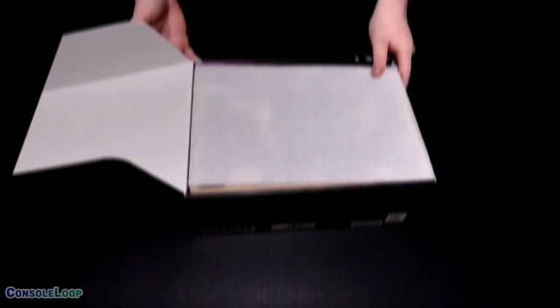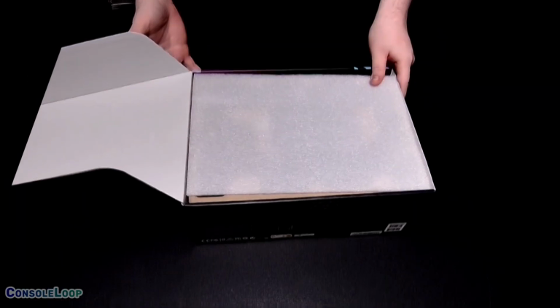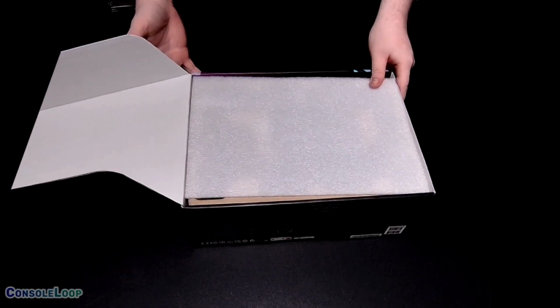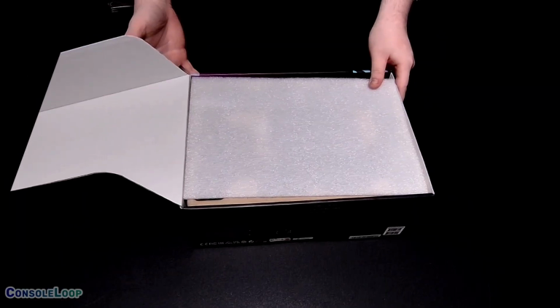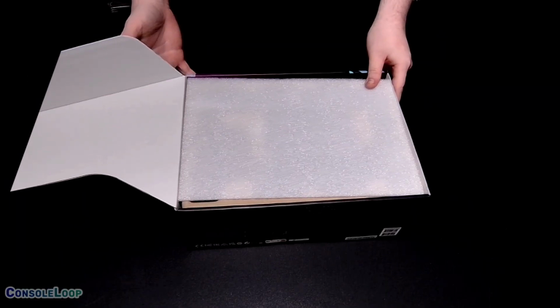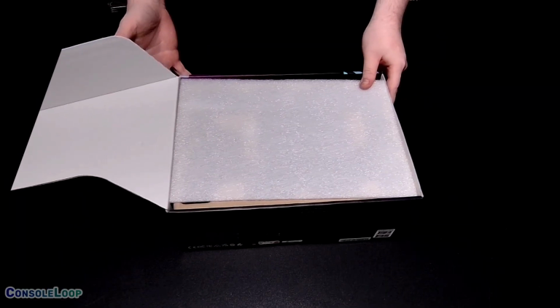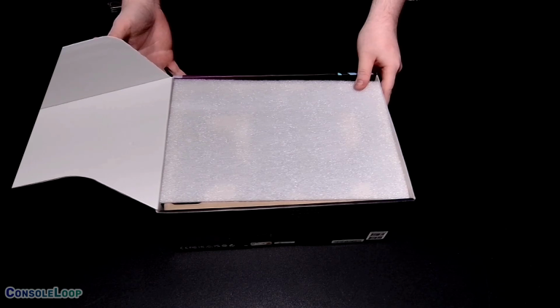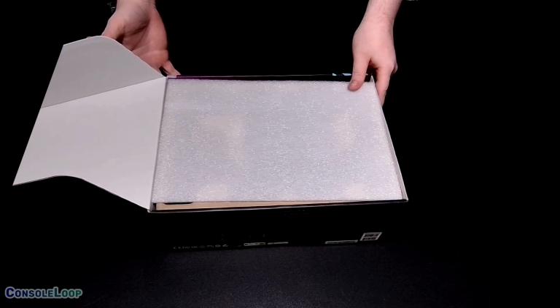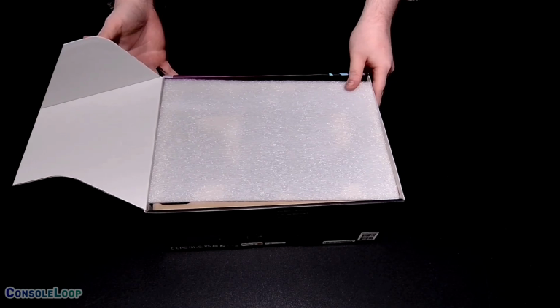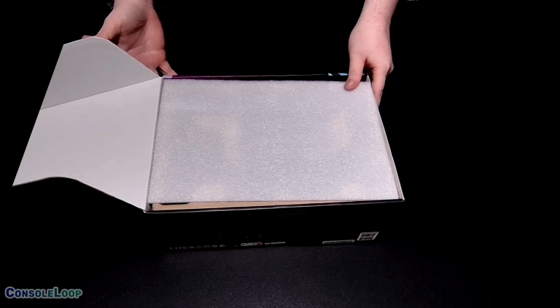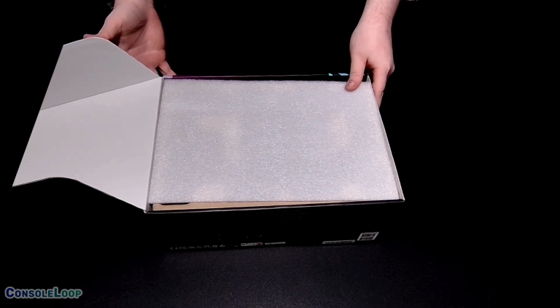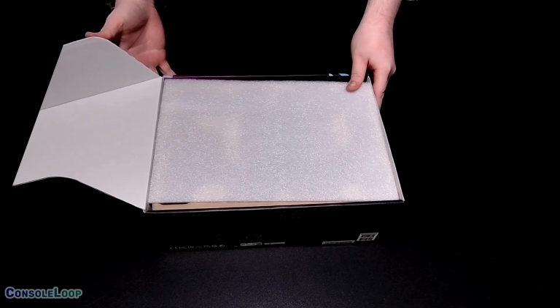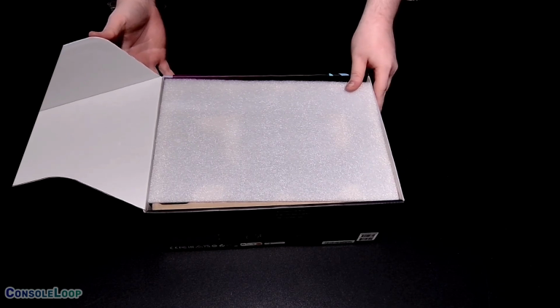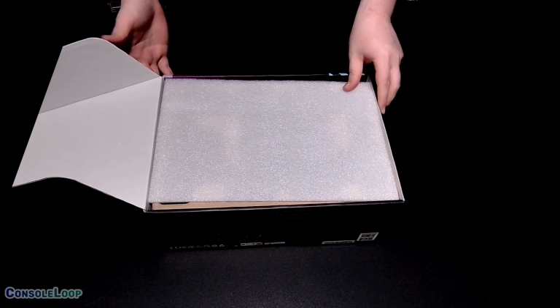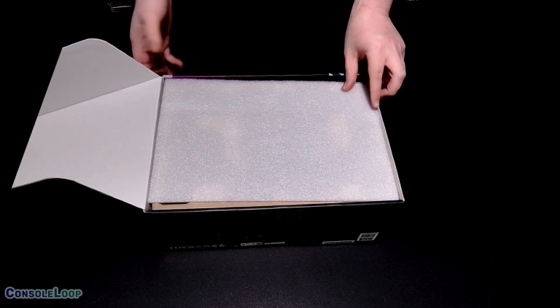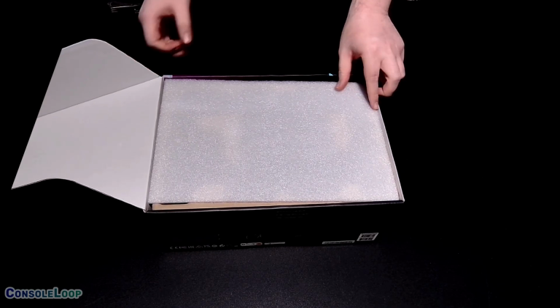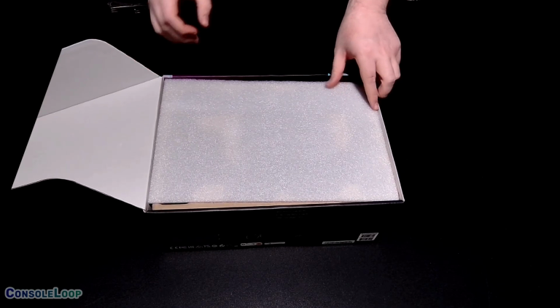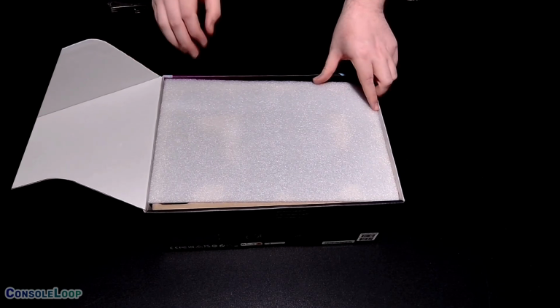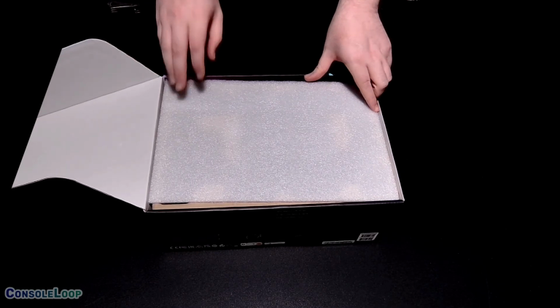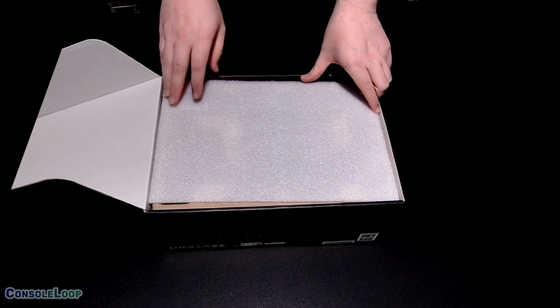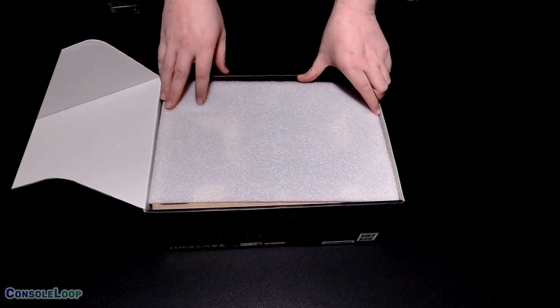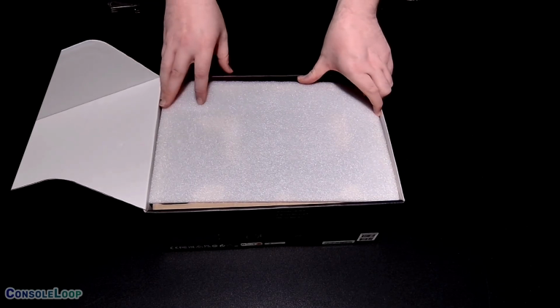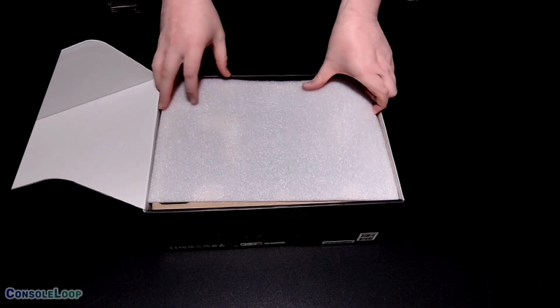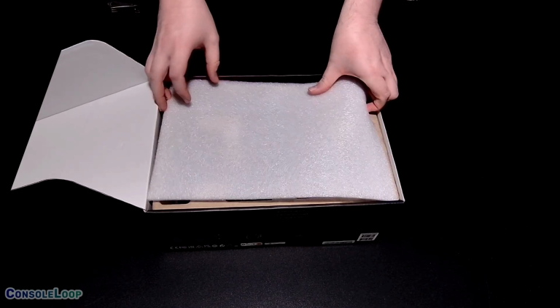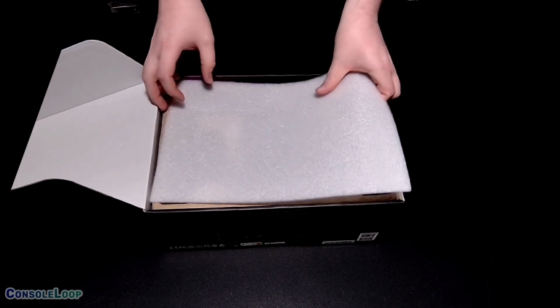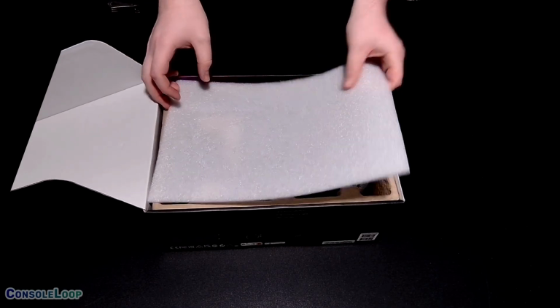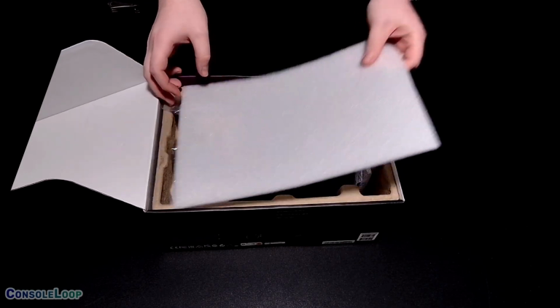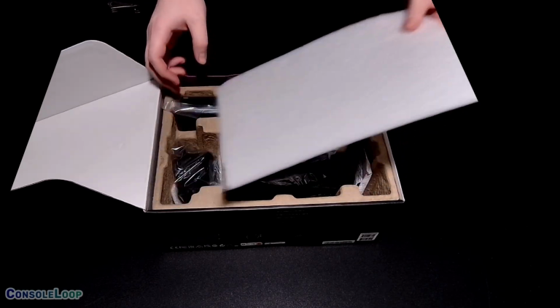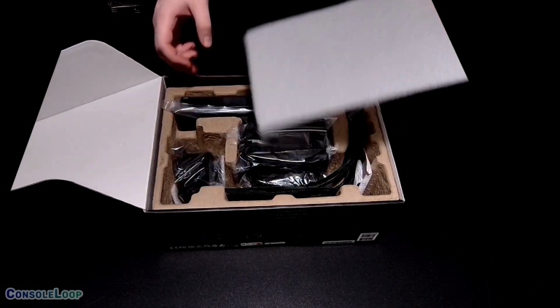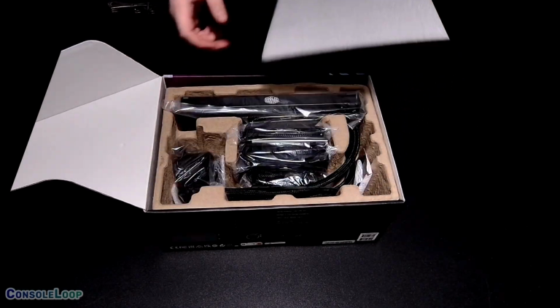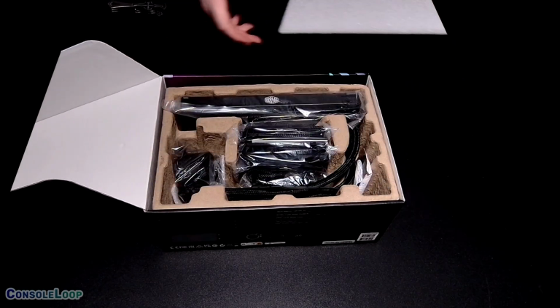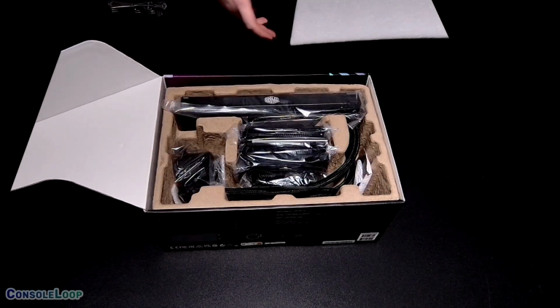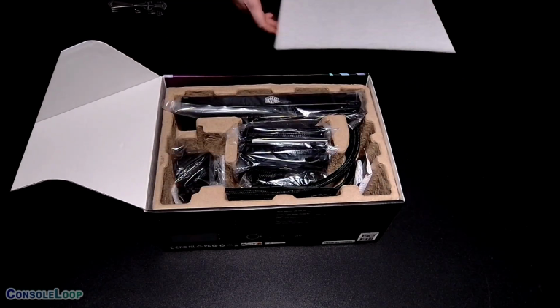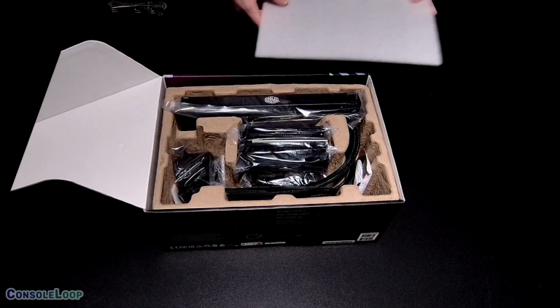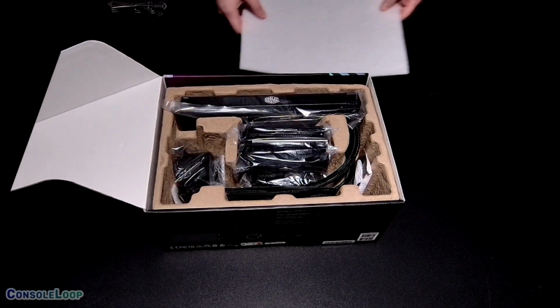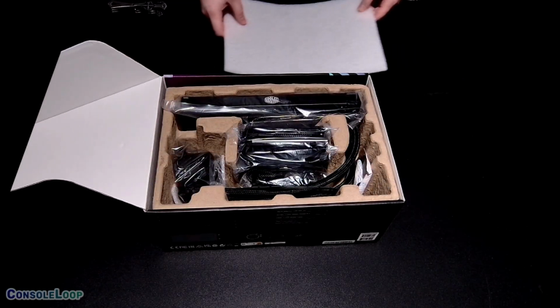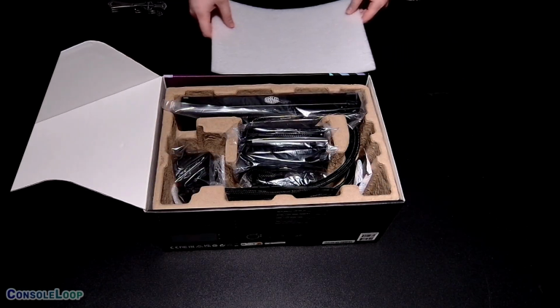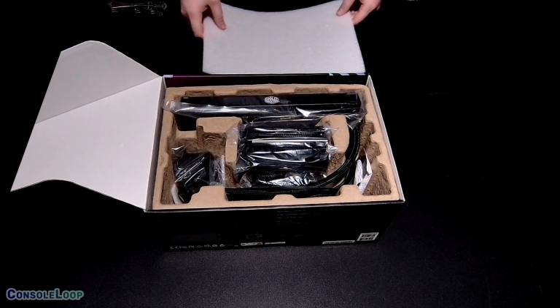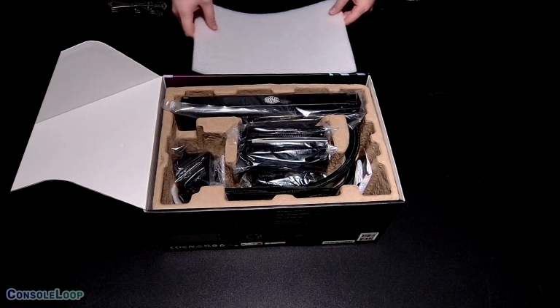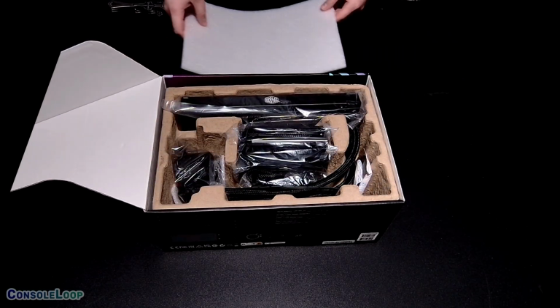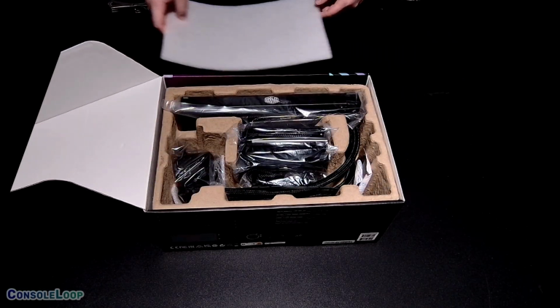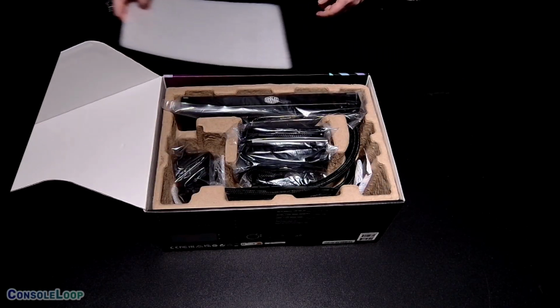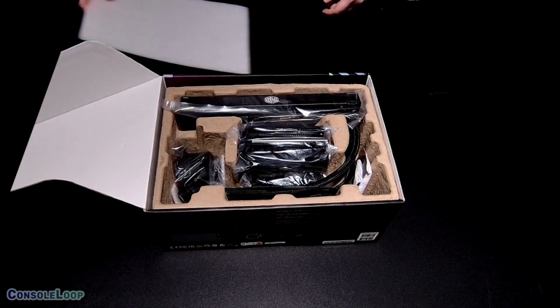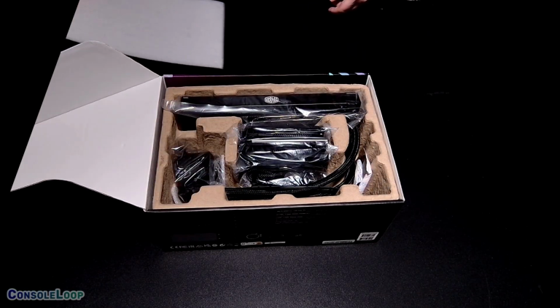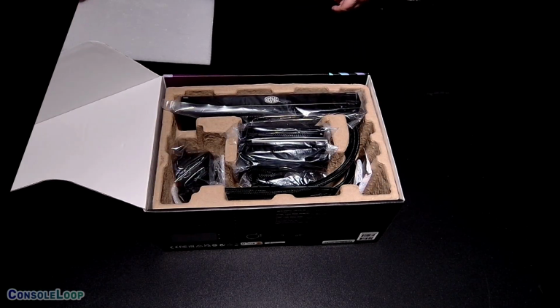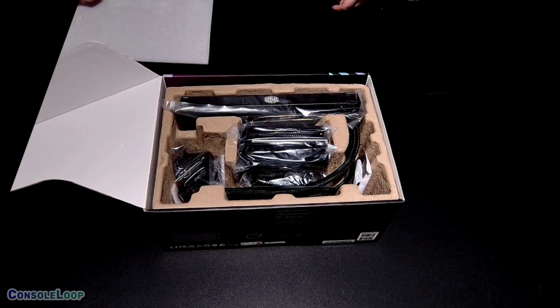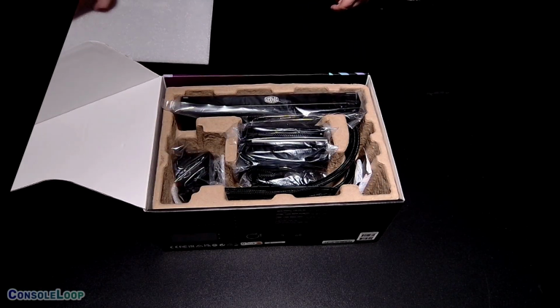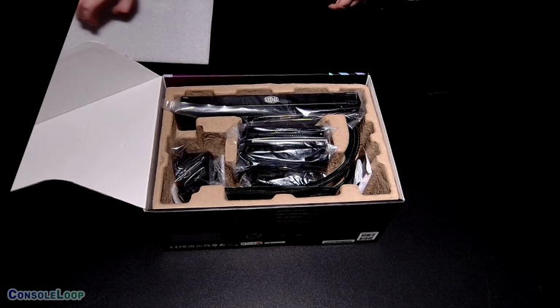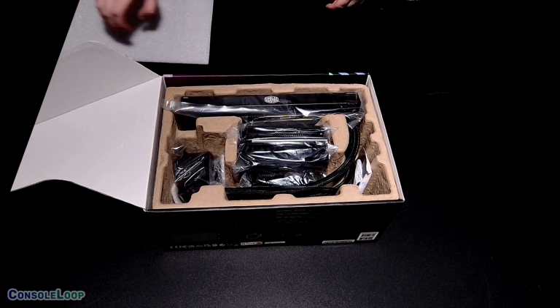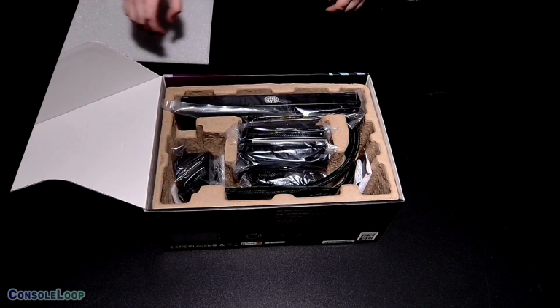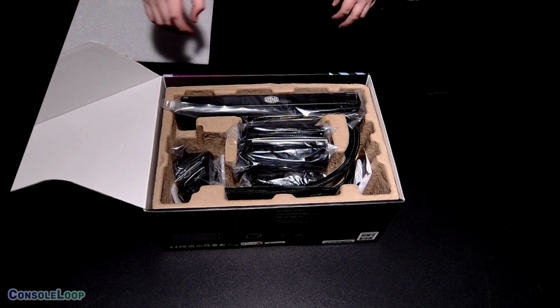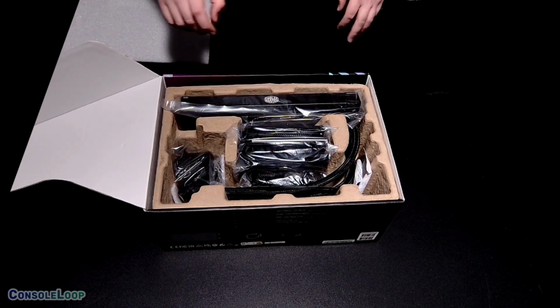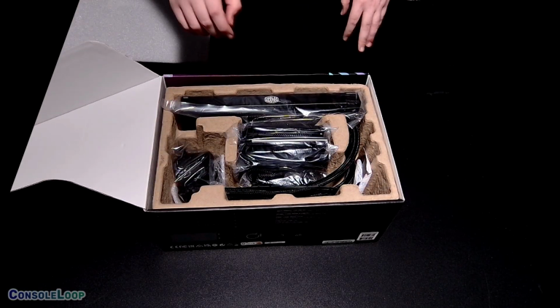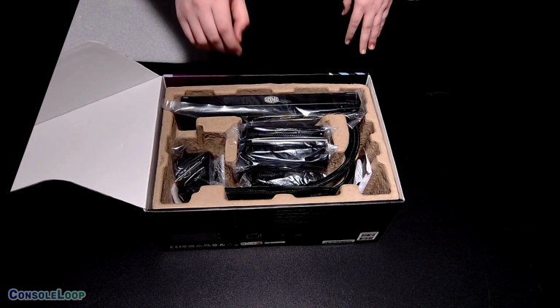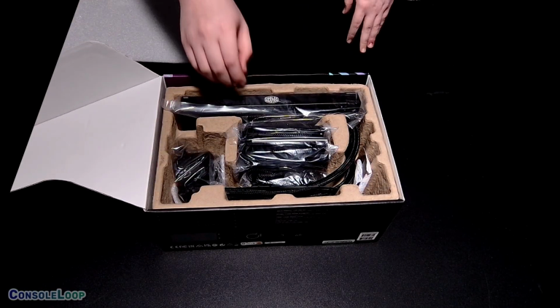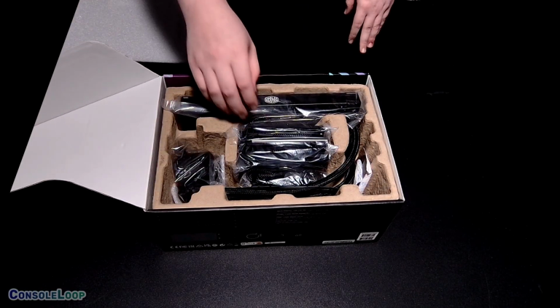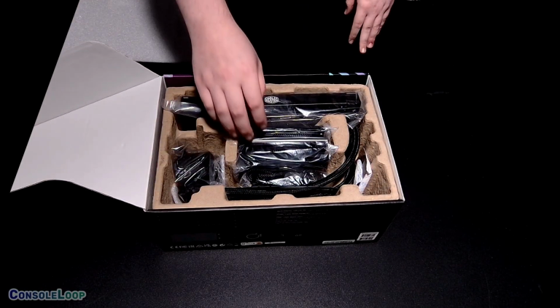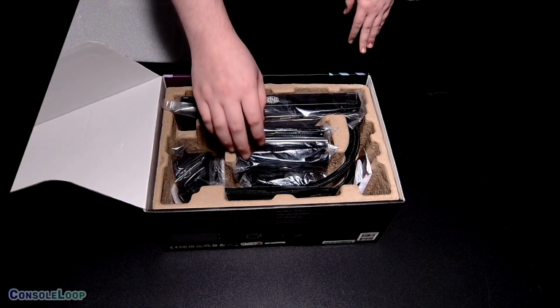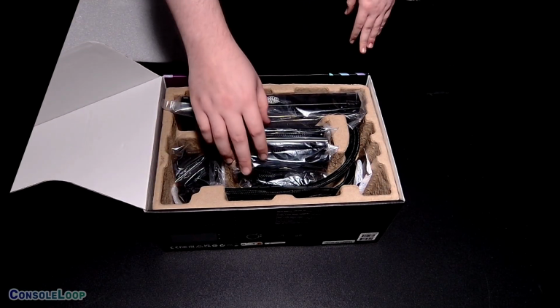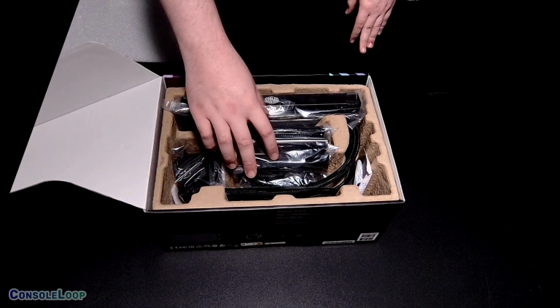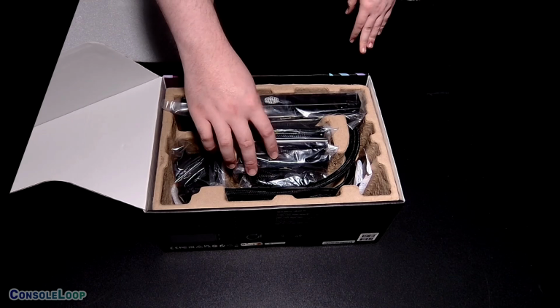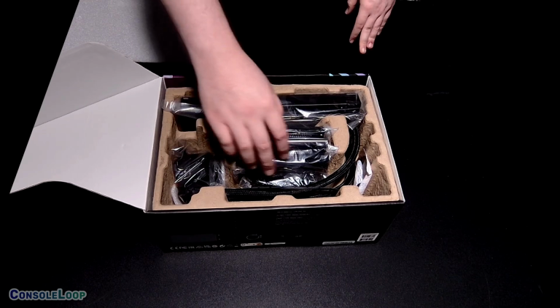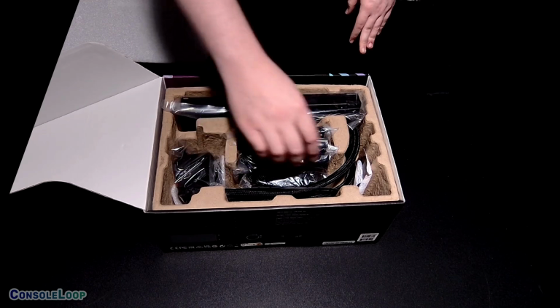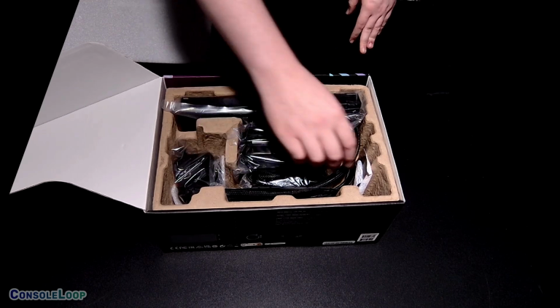Inside the box you will find a molded paper insert securely holding the radiator, pump, fans, and plenty of screw baggies.